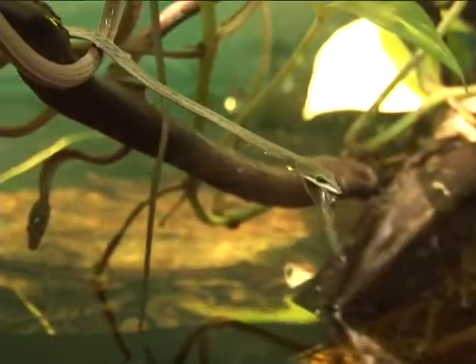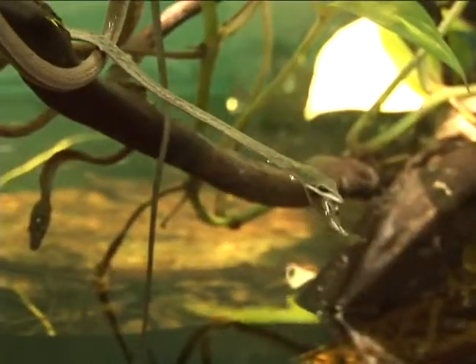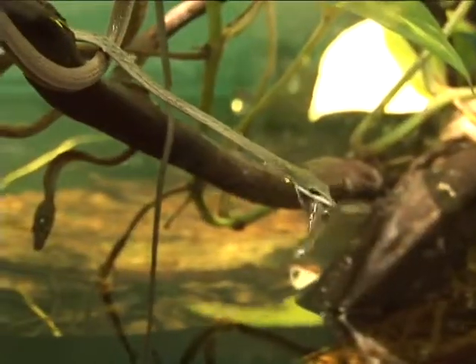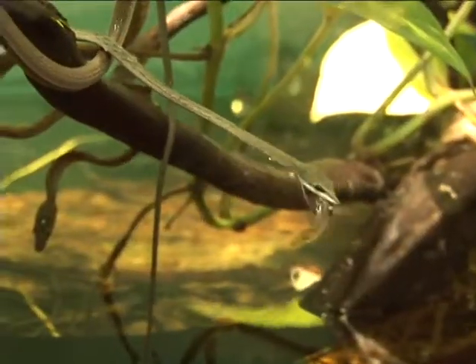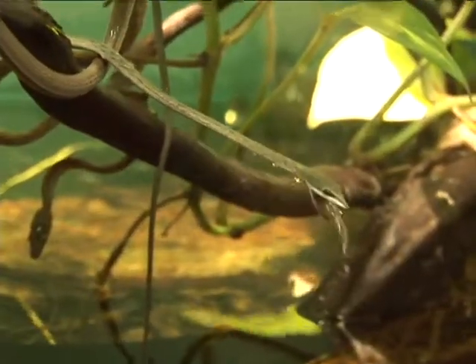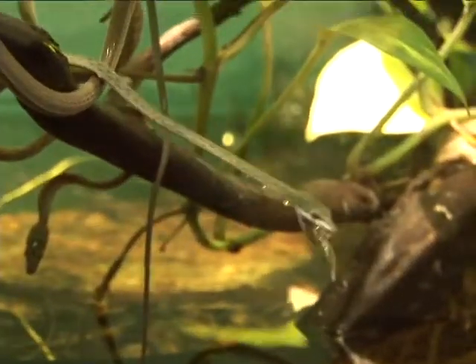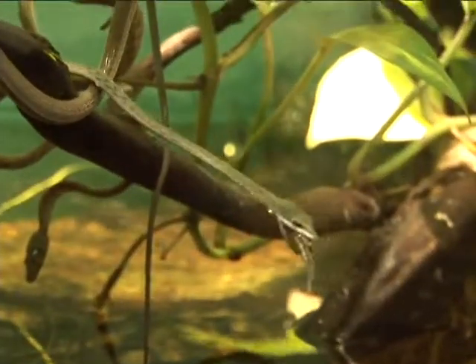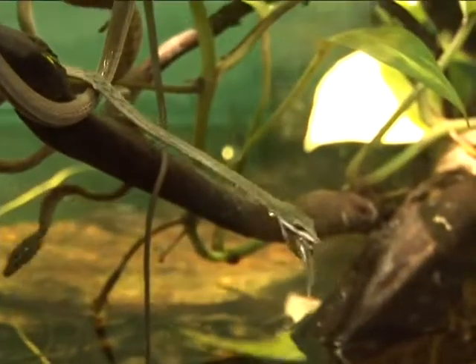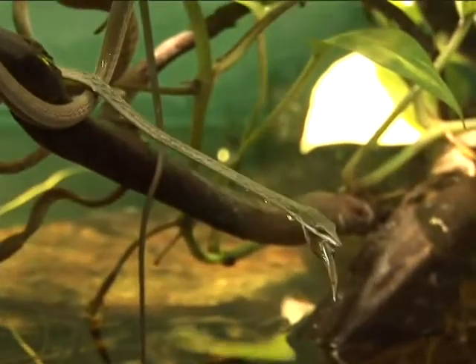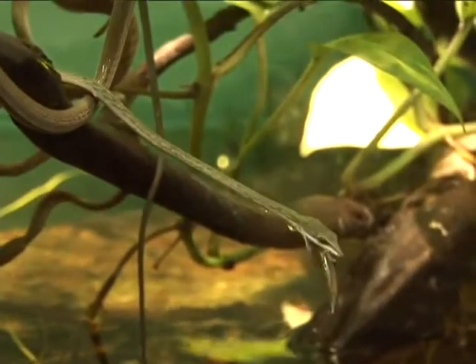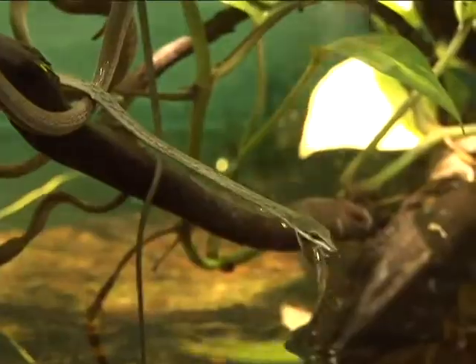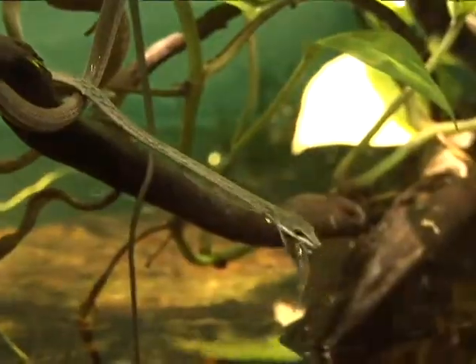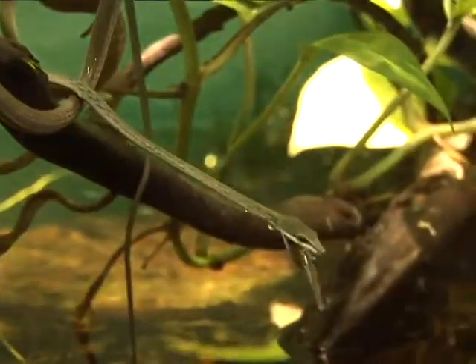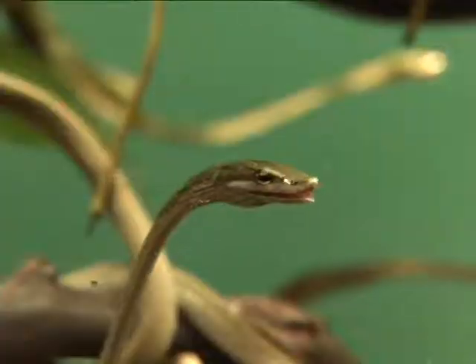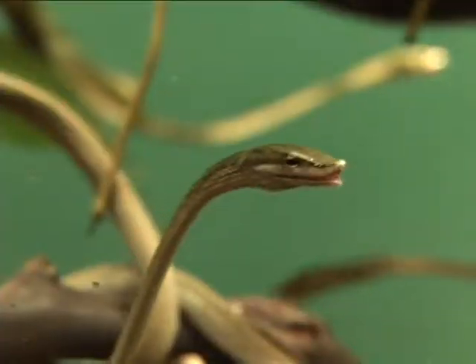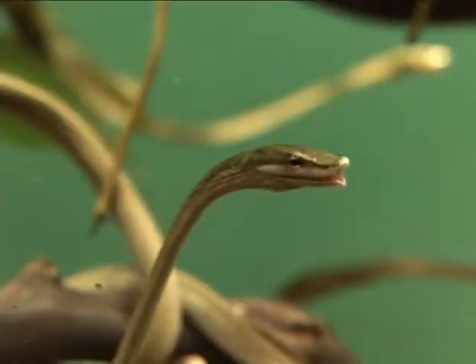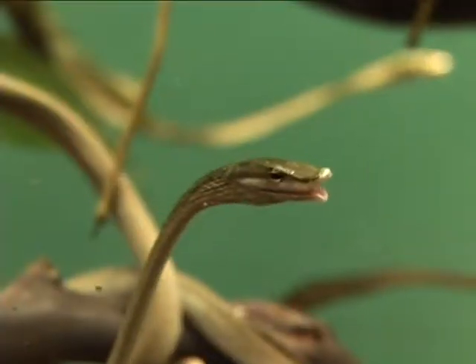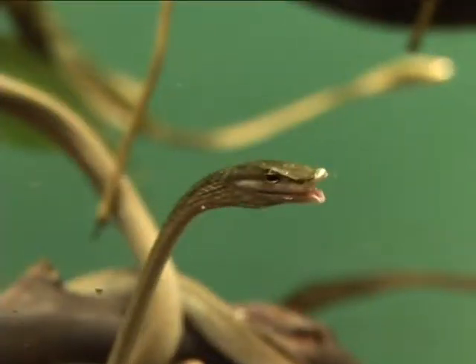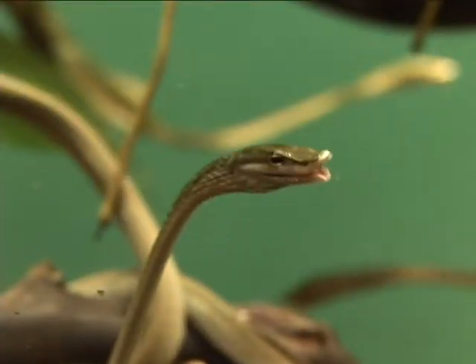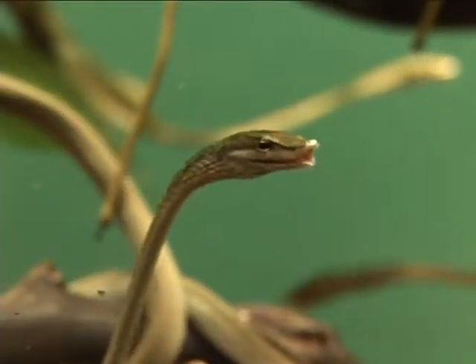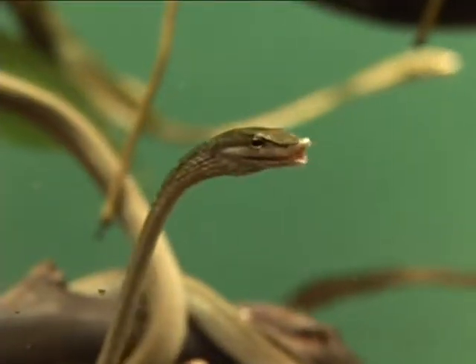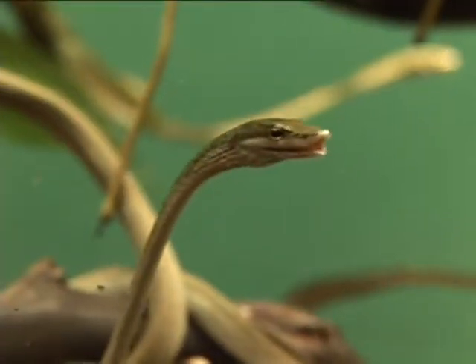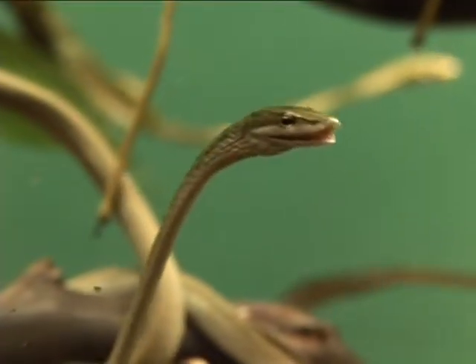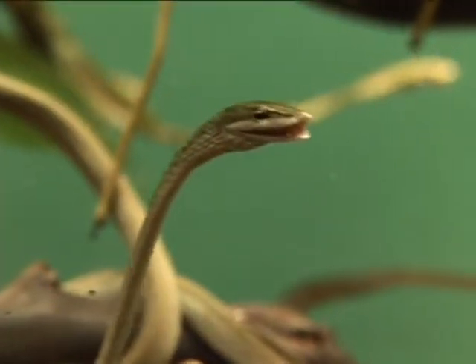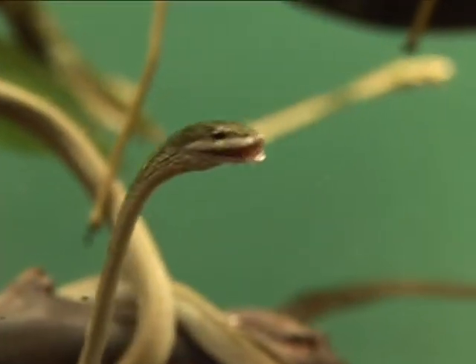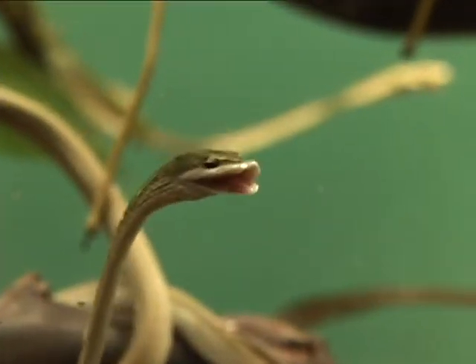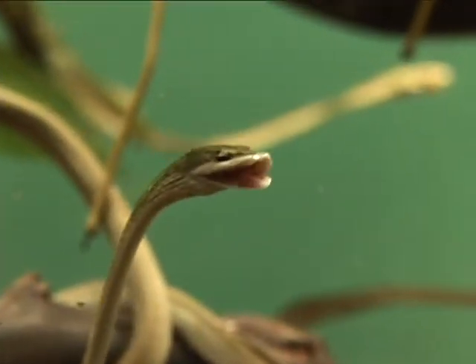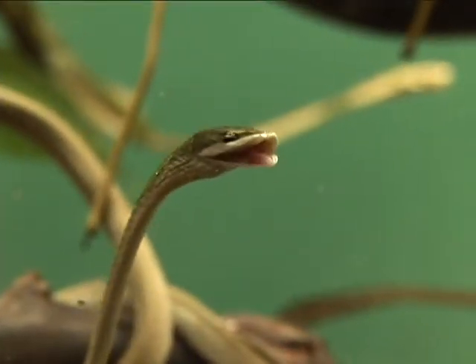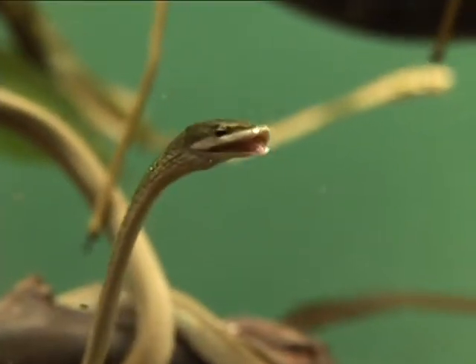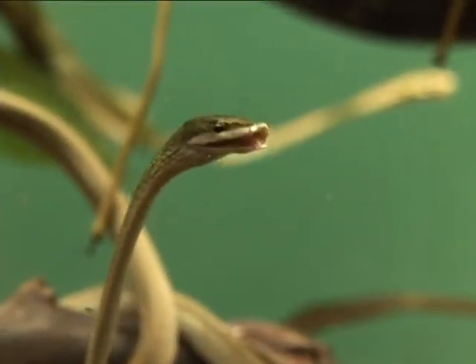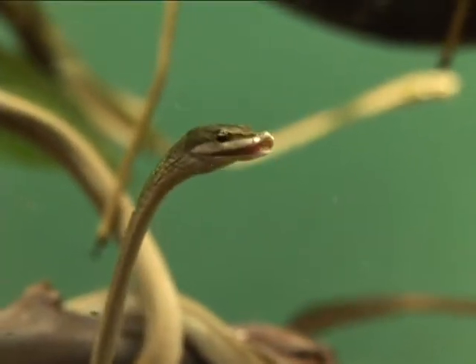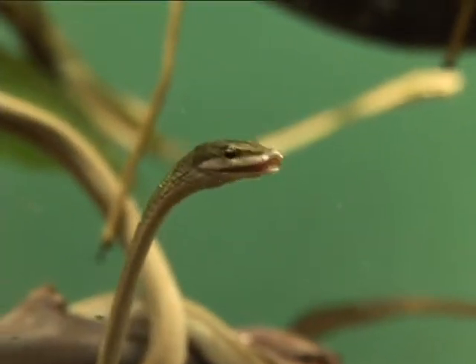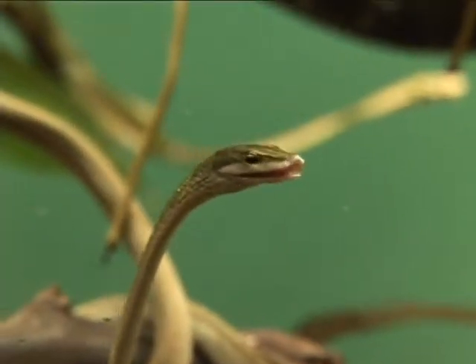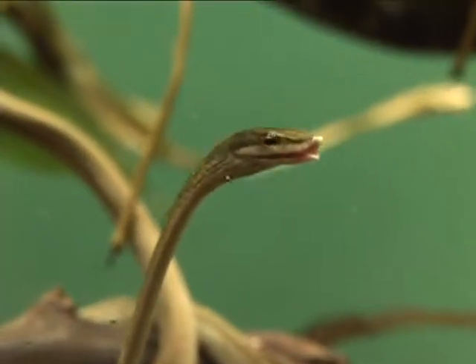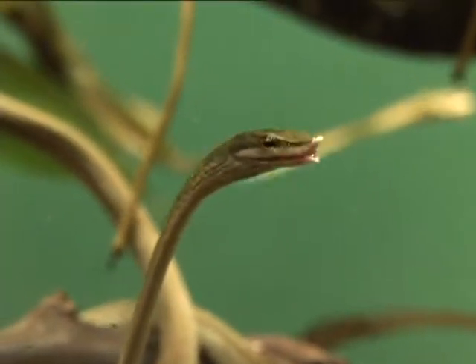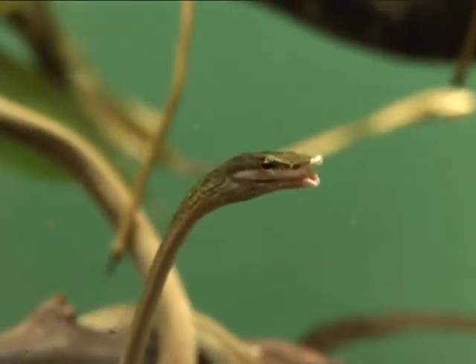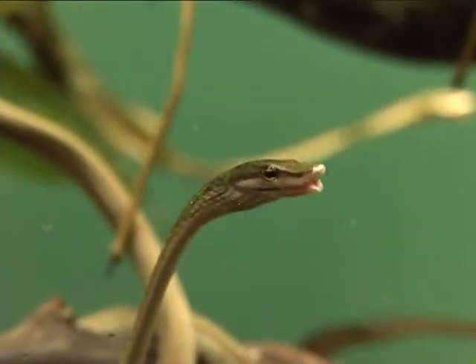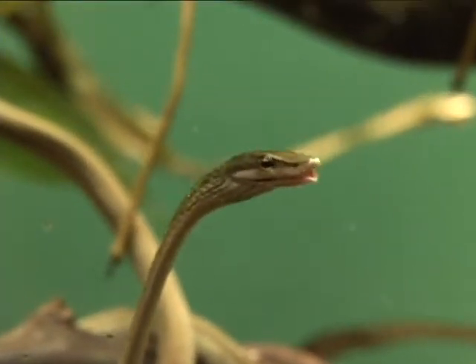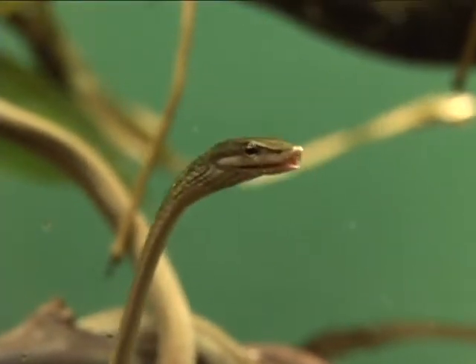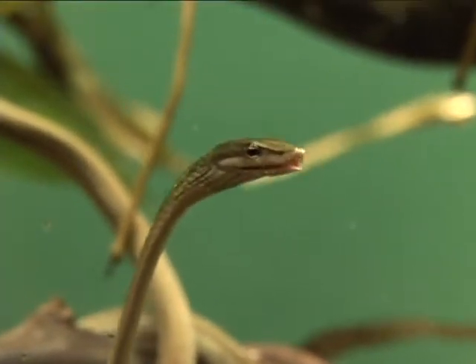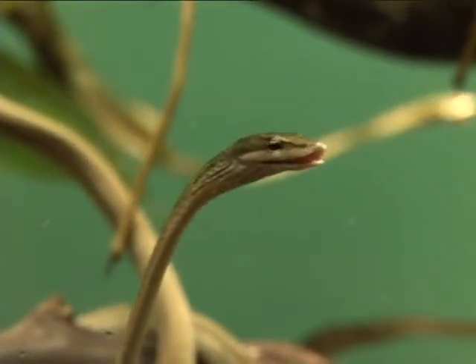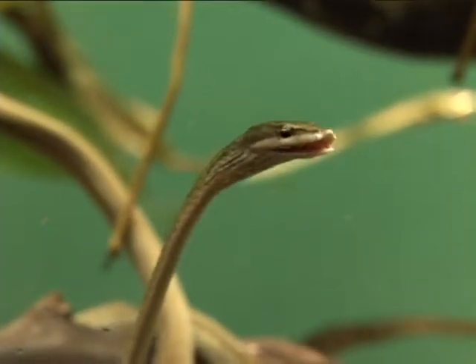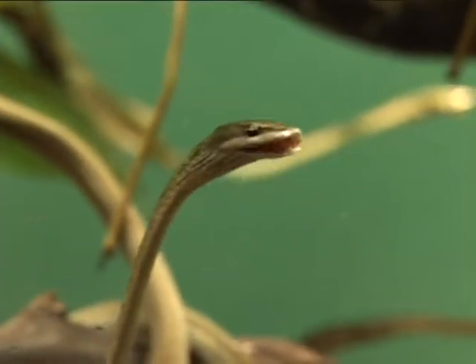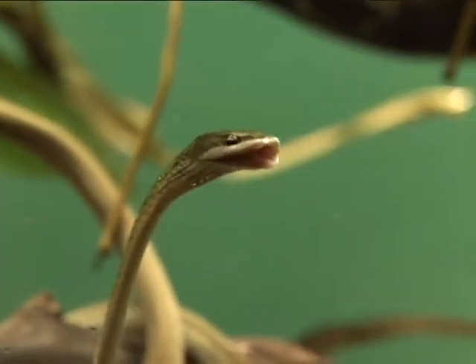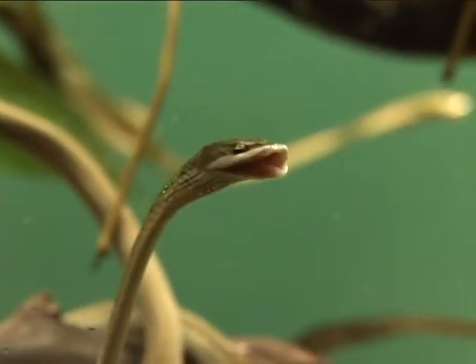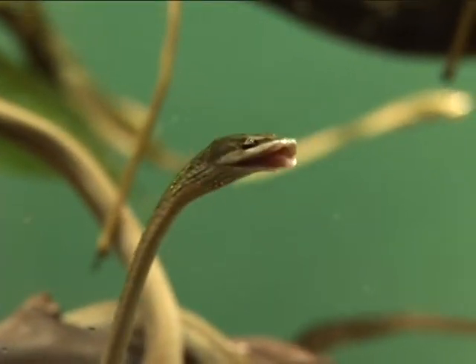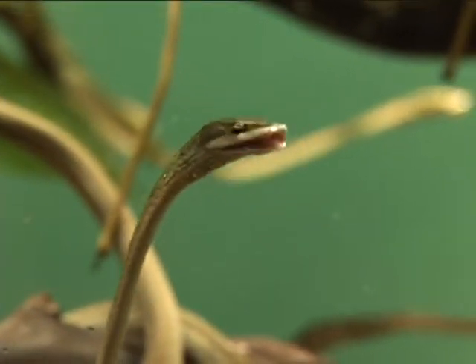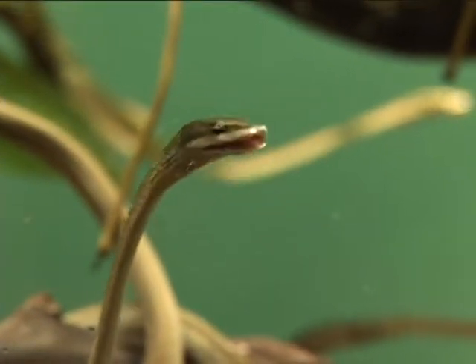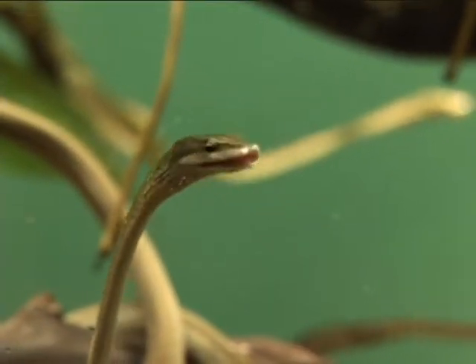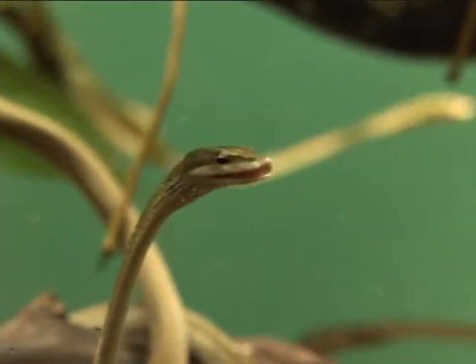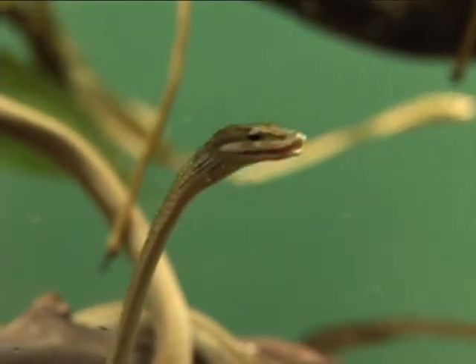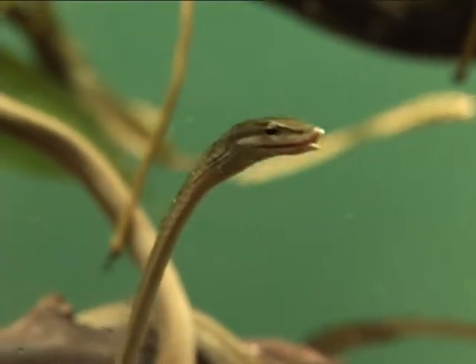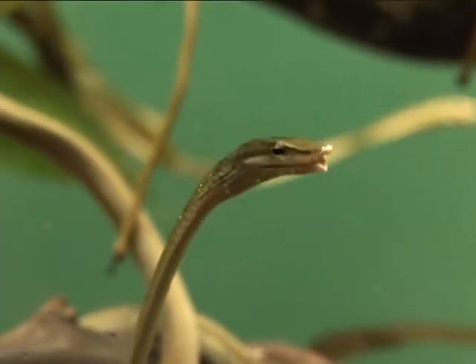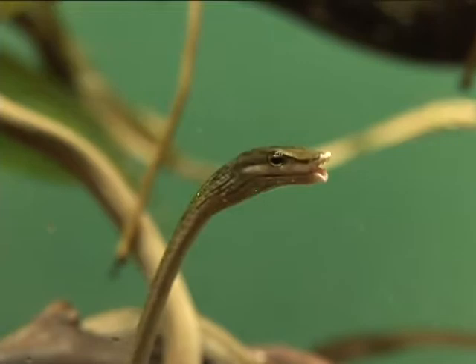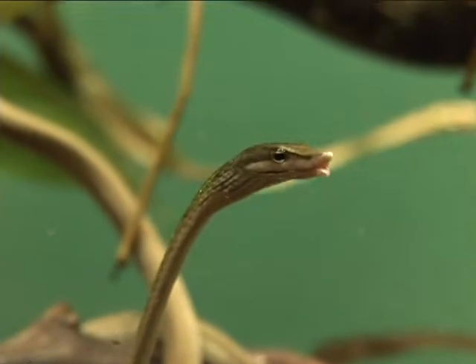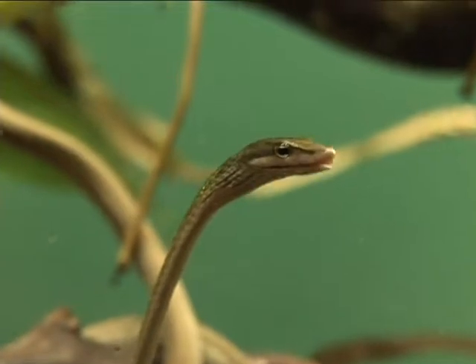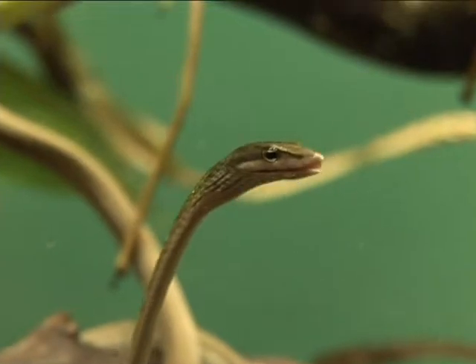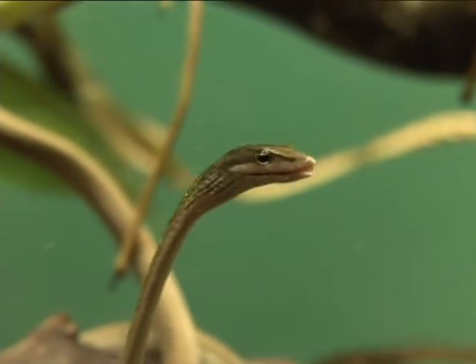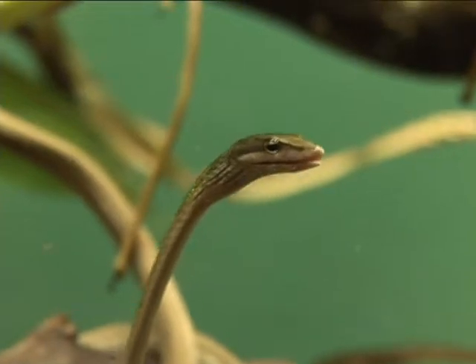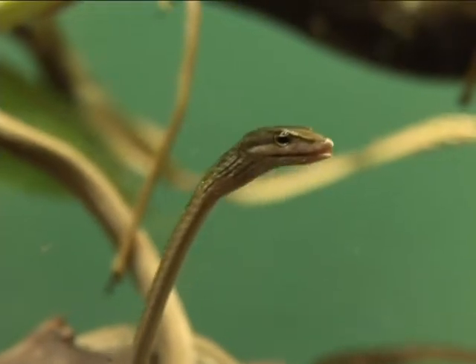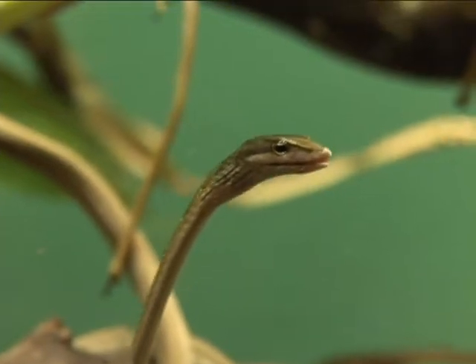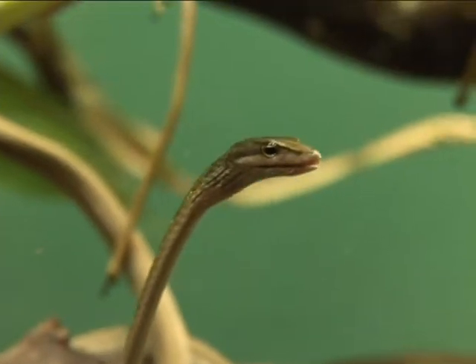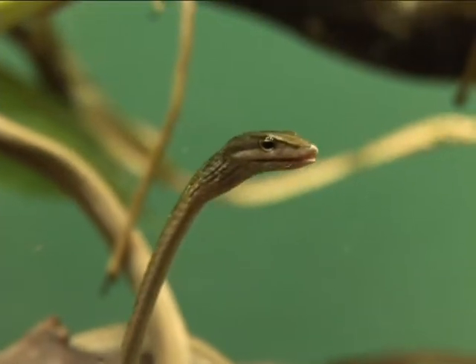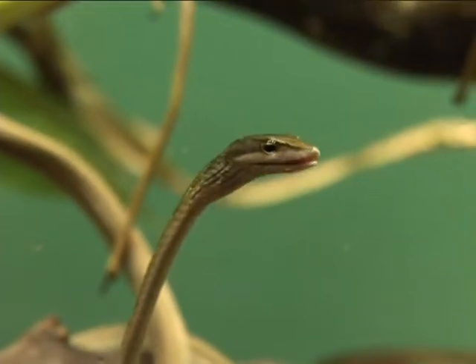Ned loves his job and wants you to come see his cool snakes. From Snake Alley in San Francisco, Gabriel Slate, CRON4 News.